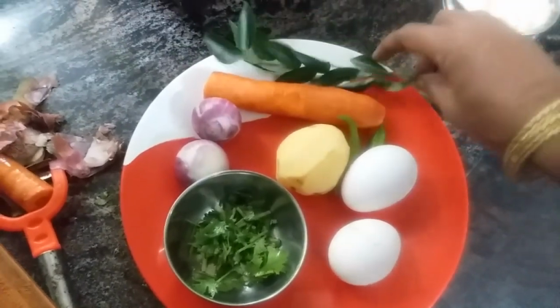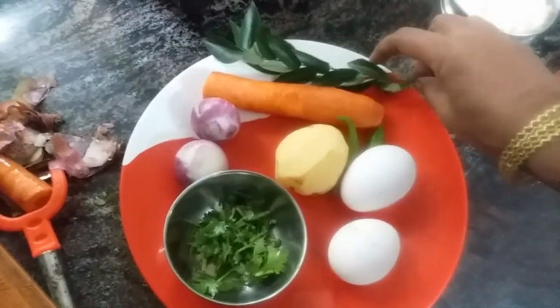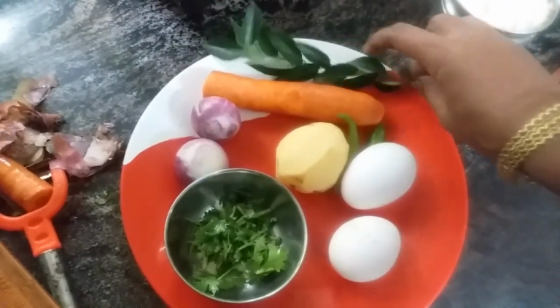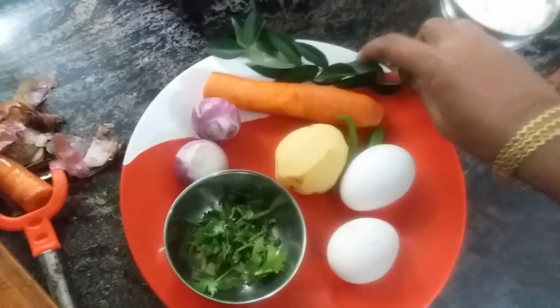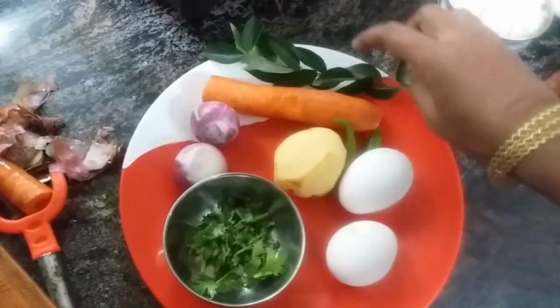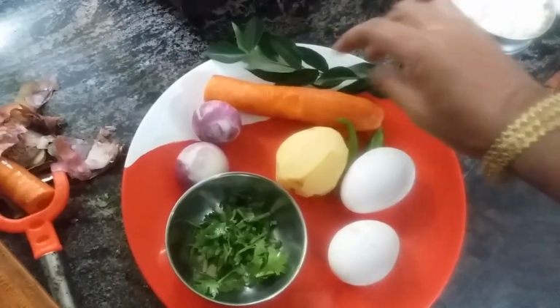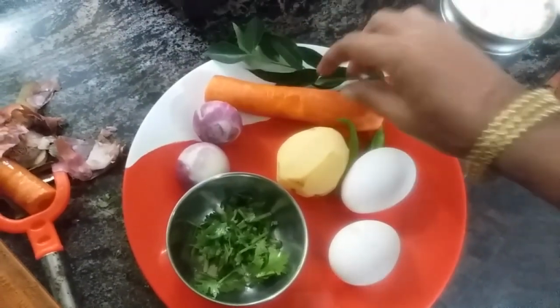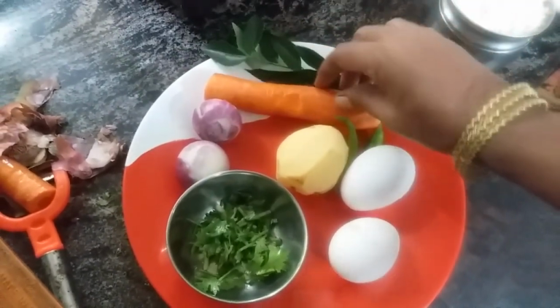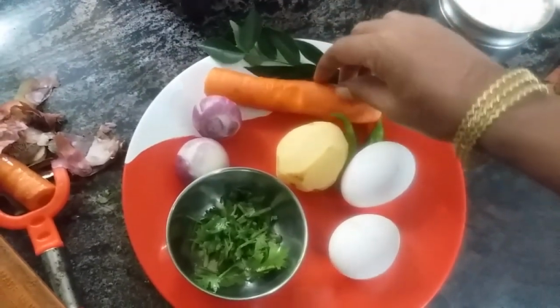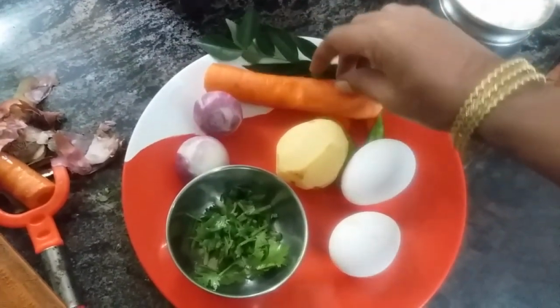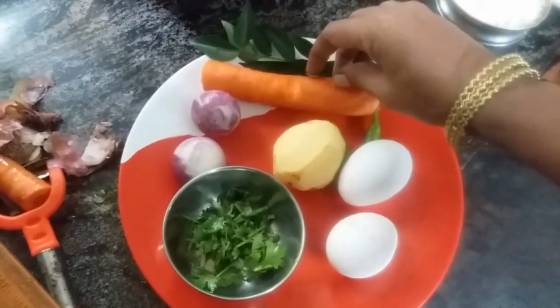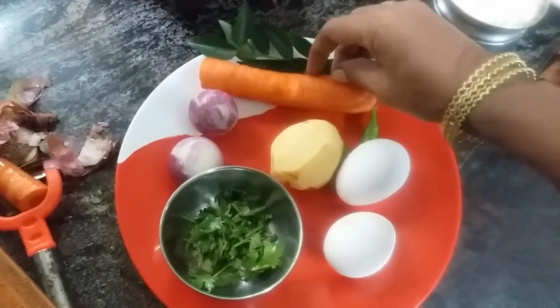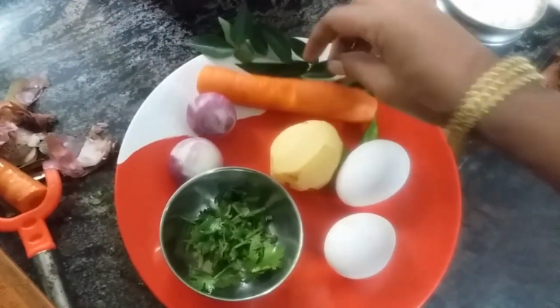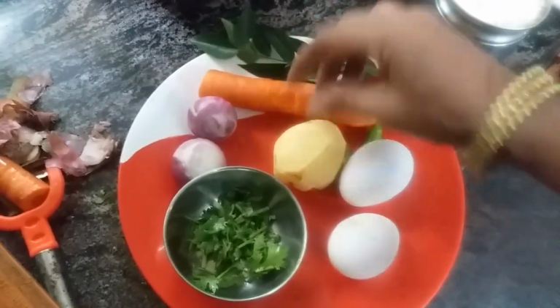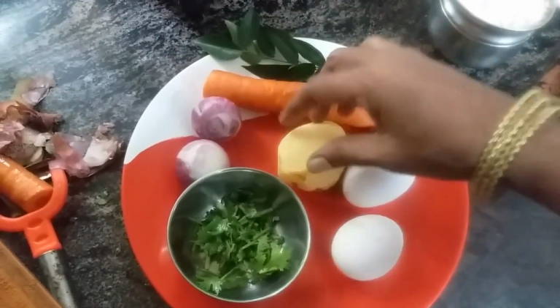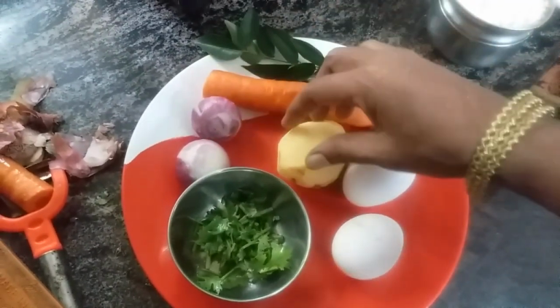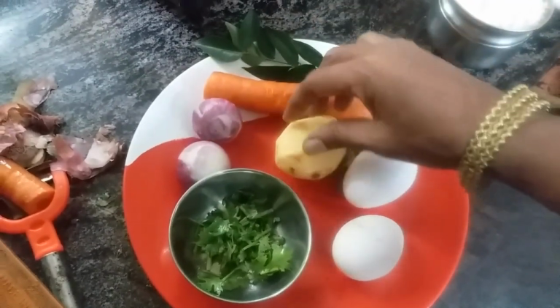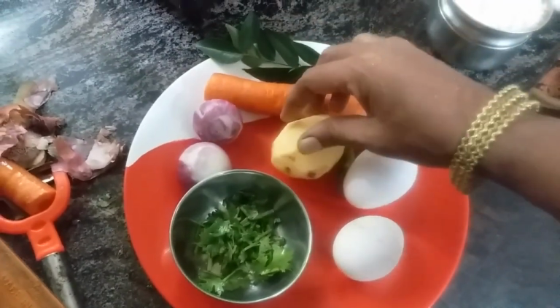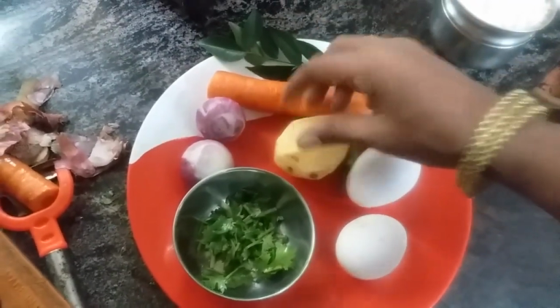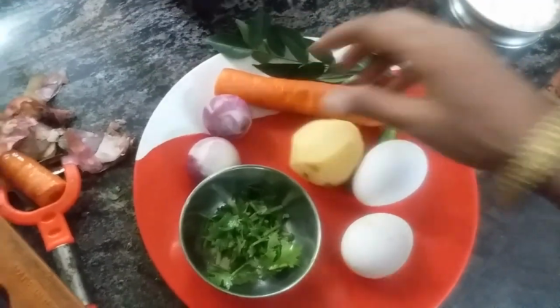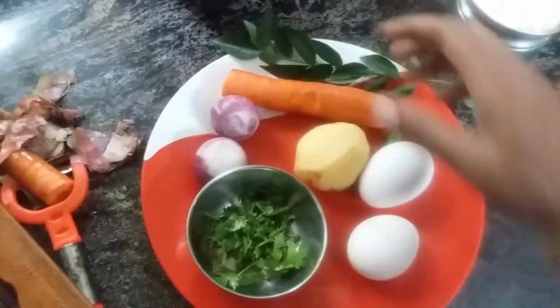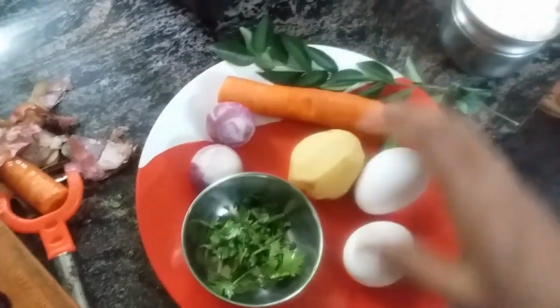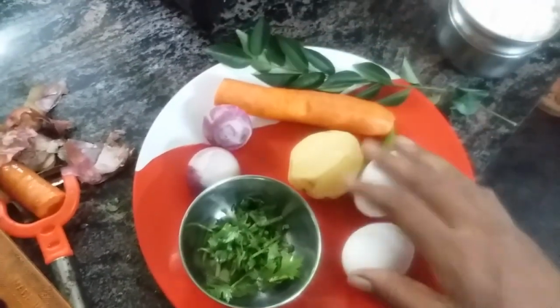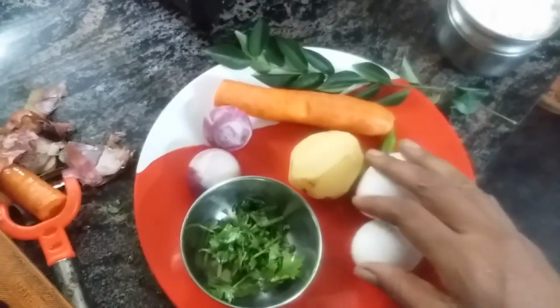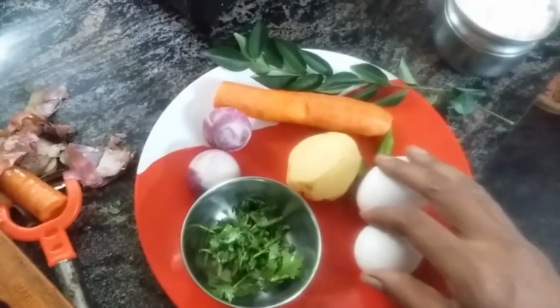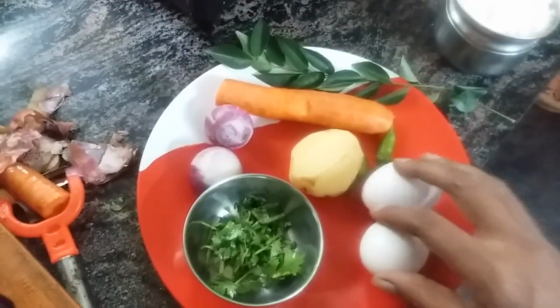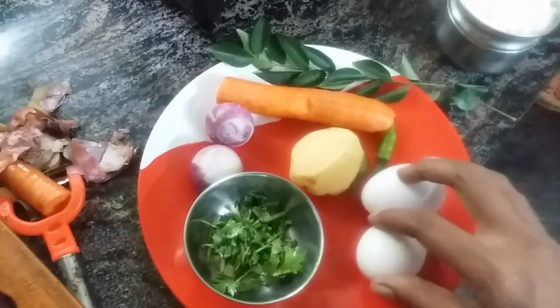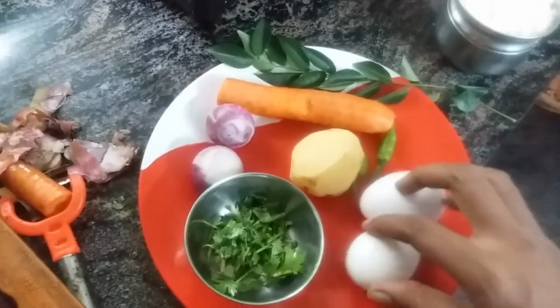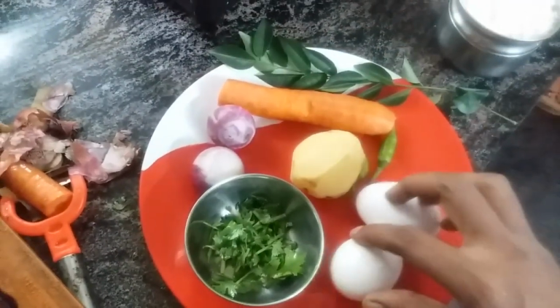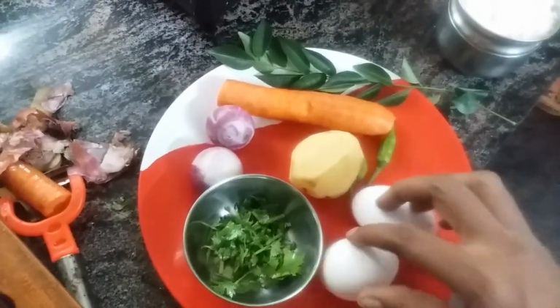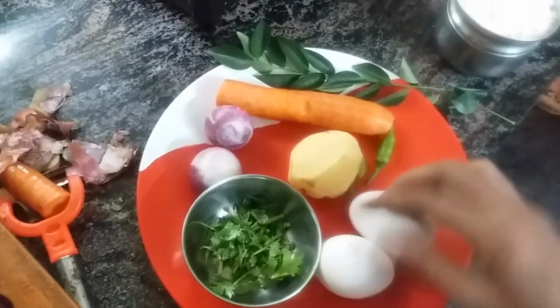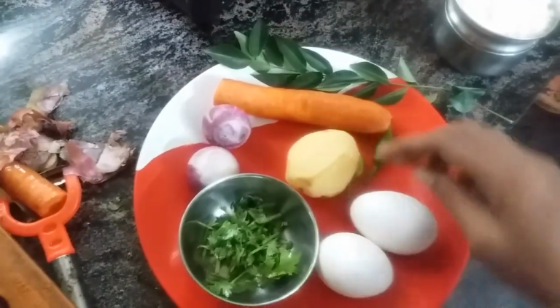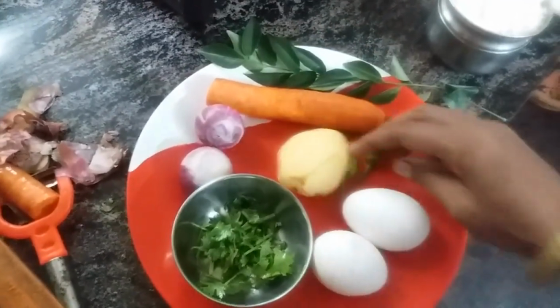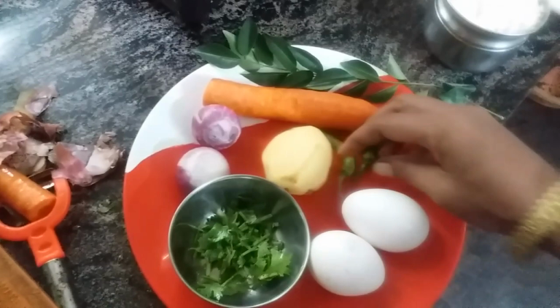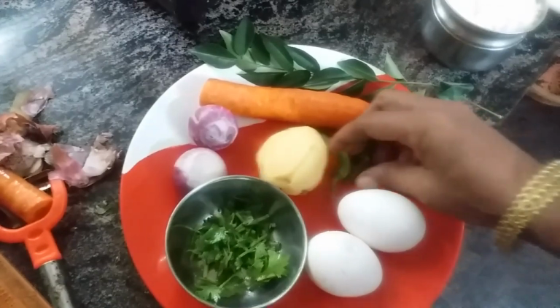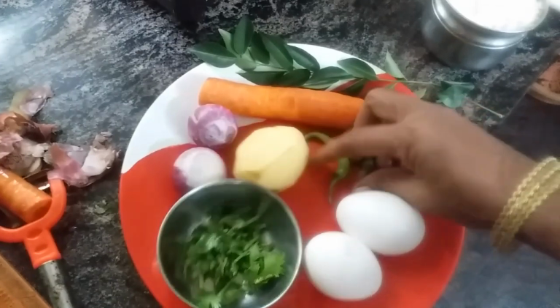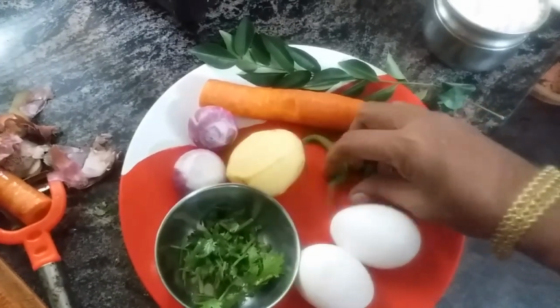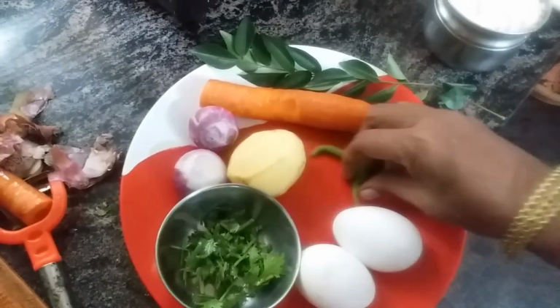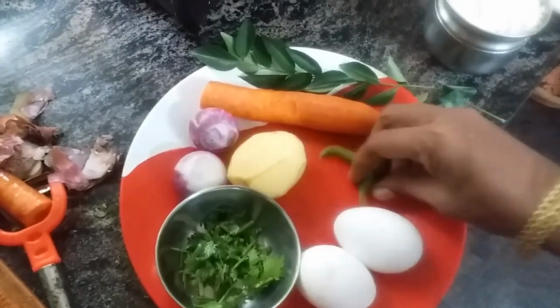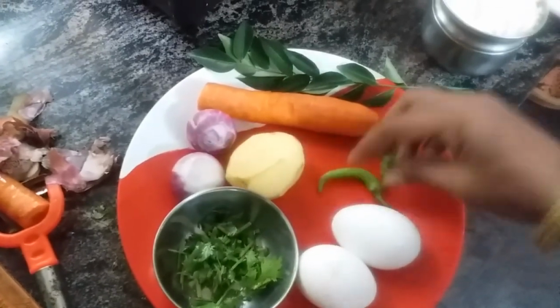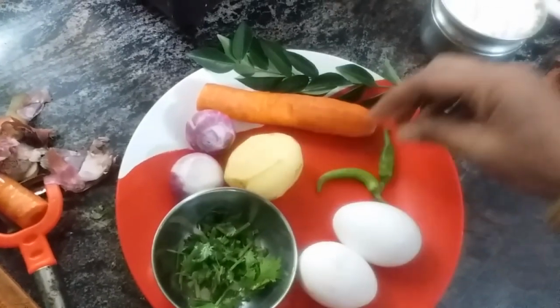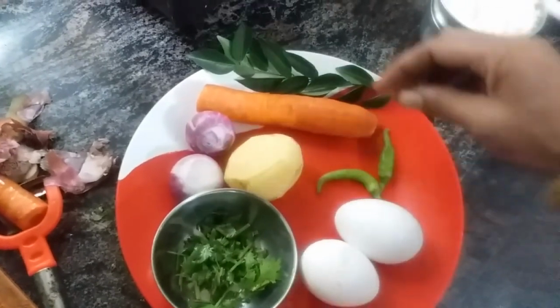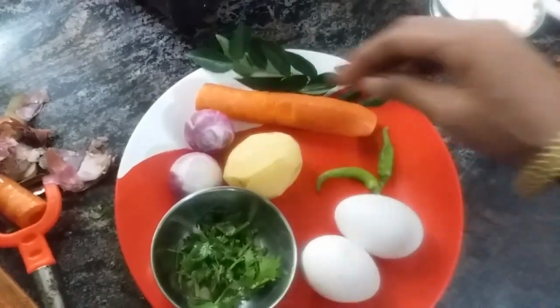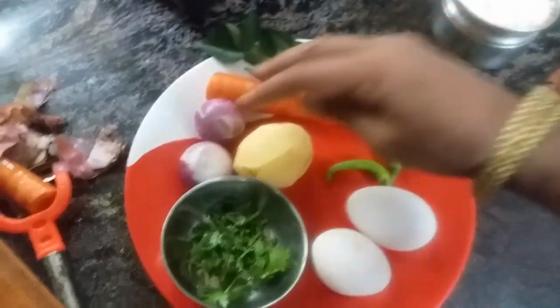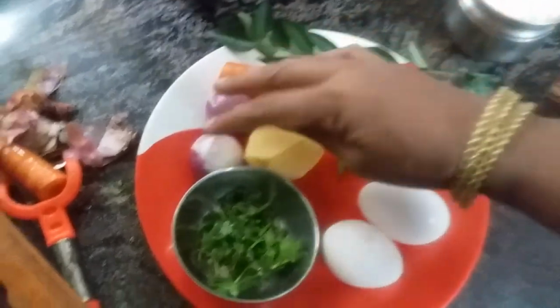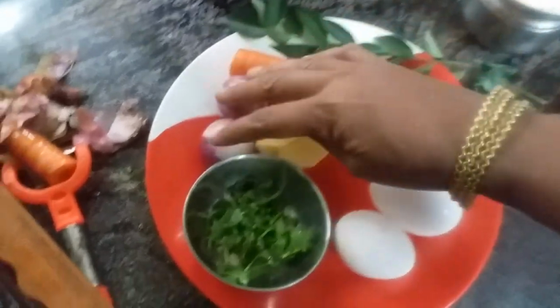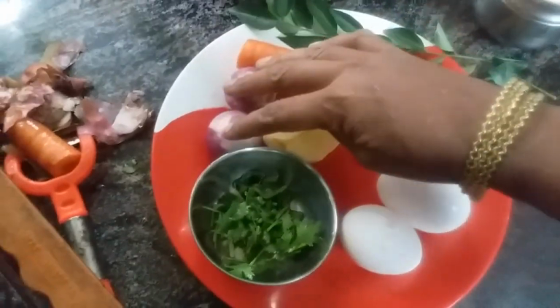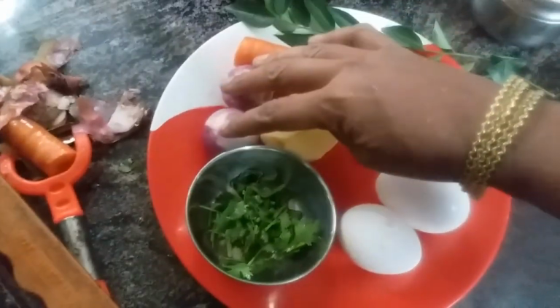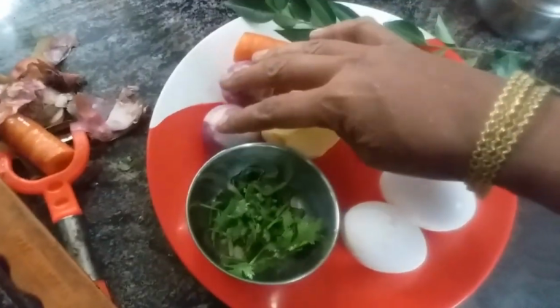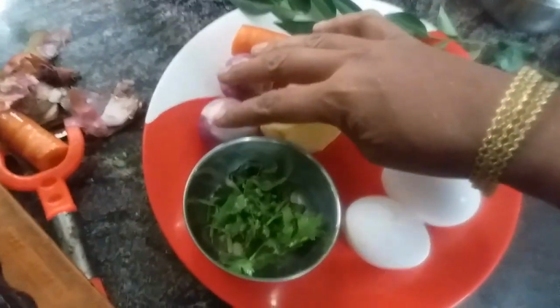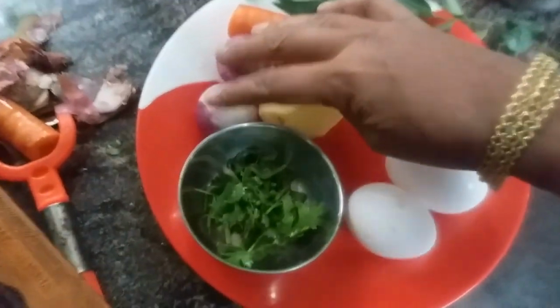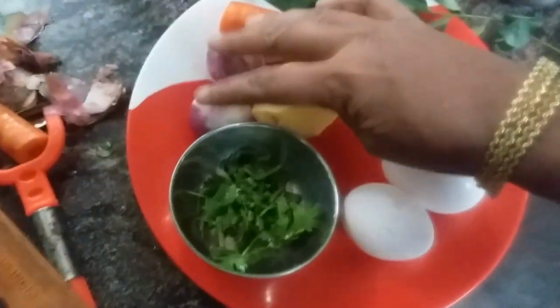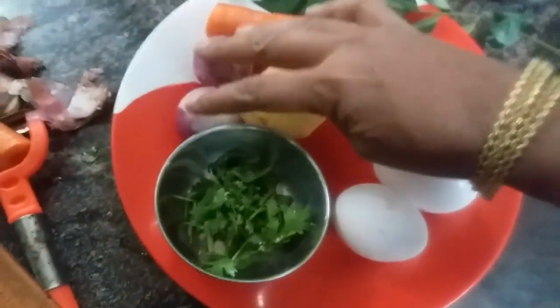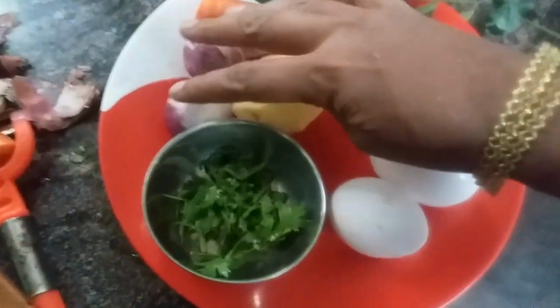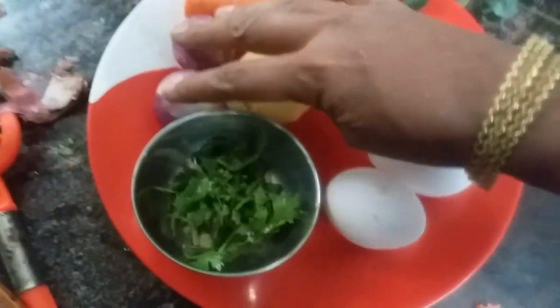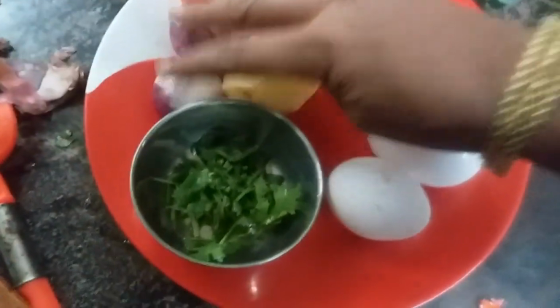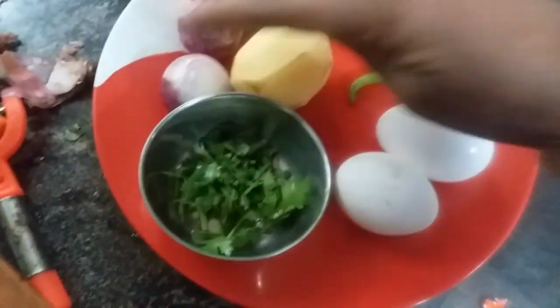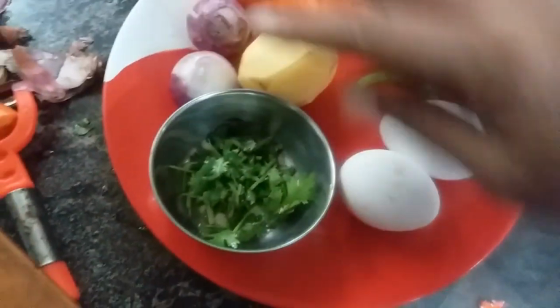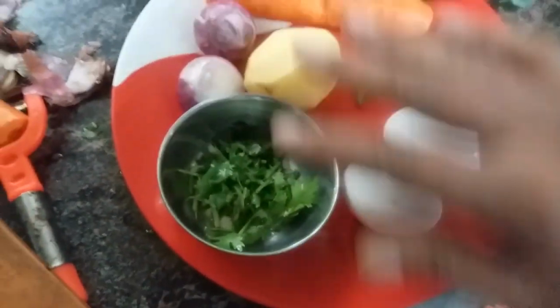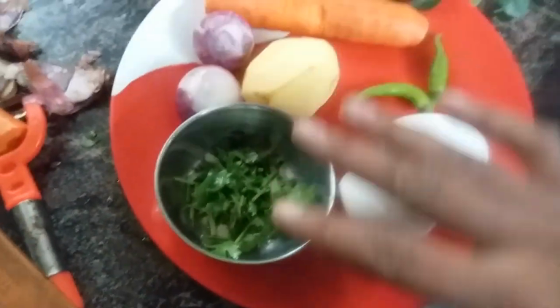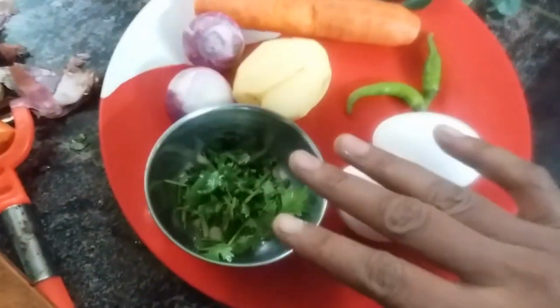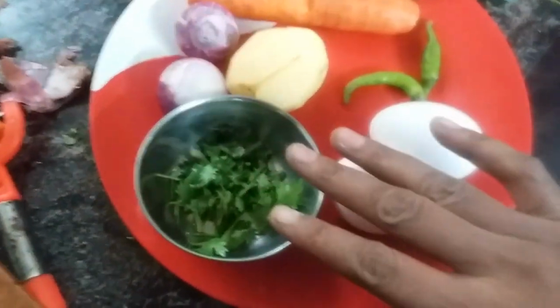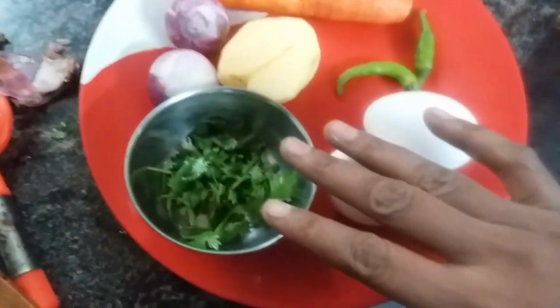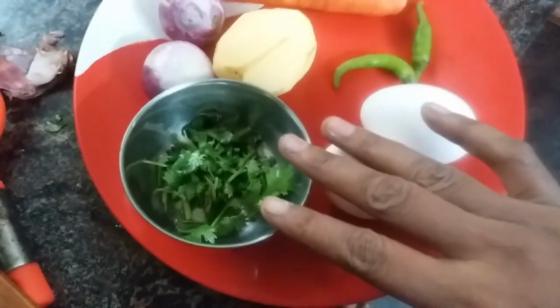You can cook 2-3 pieces of cake. I will cook 2-3 pieces of cake.